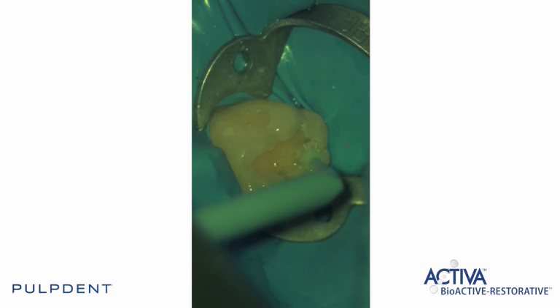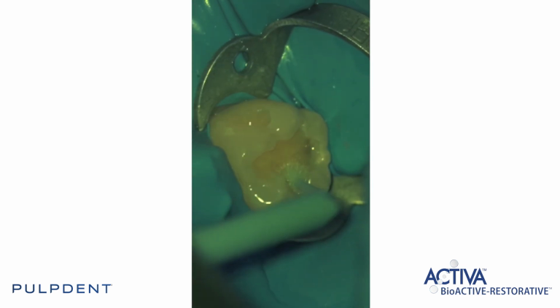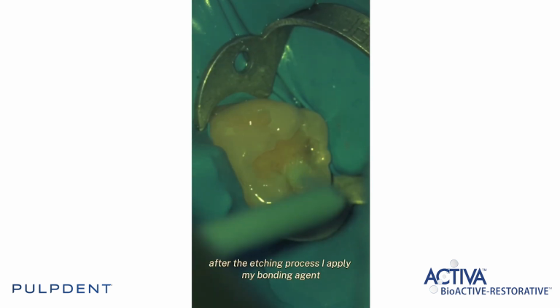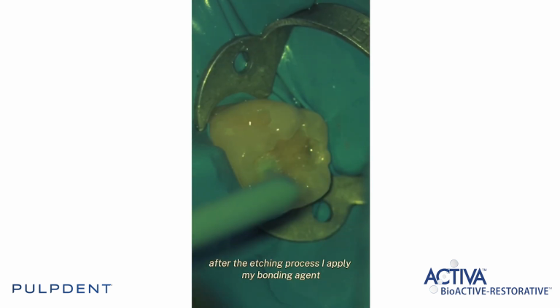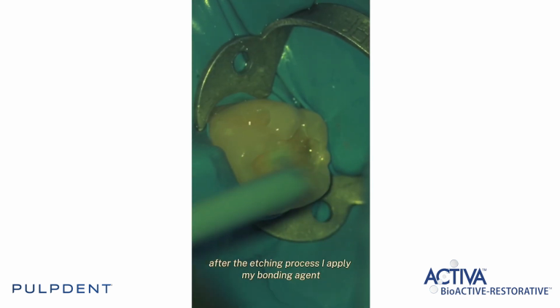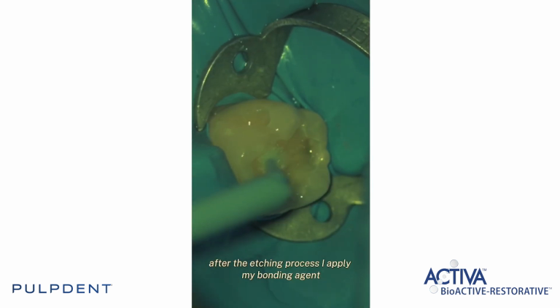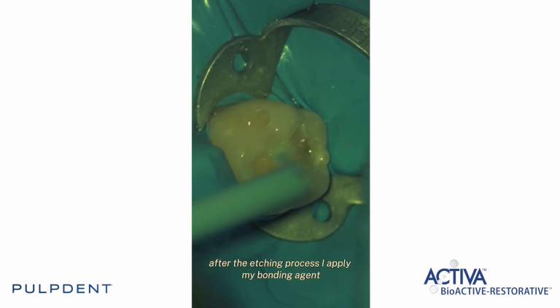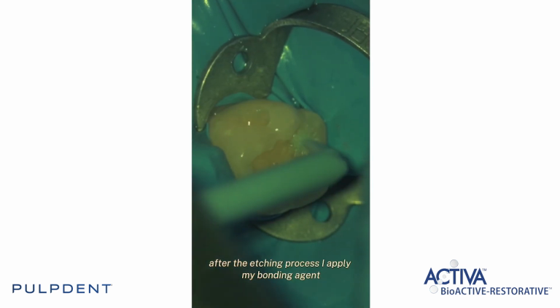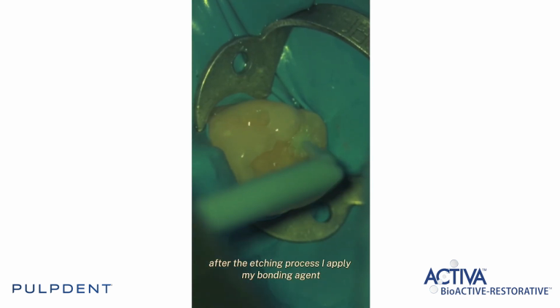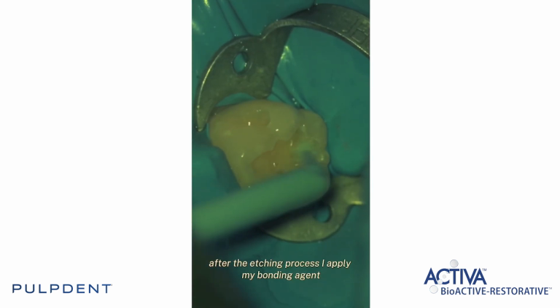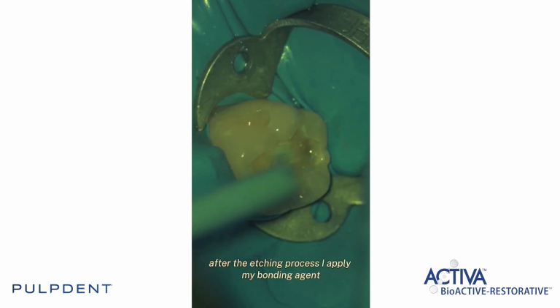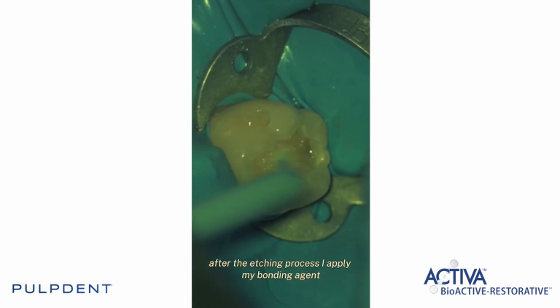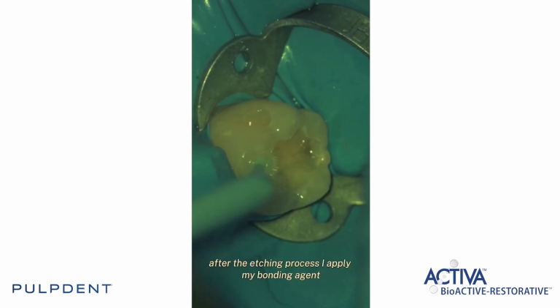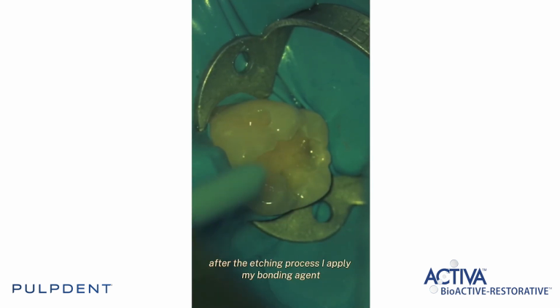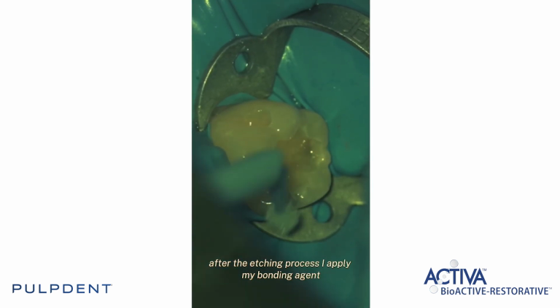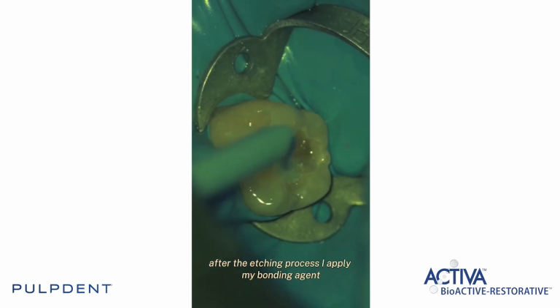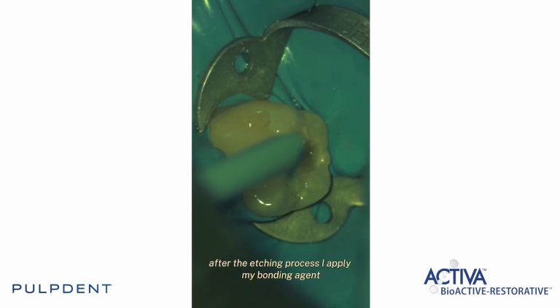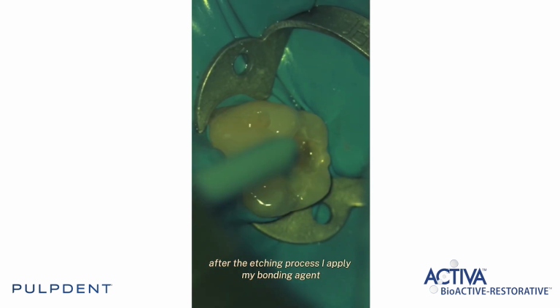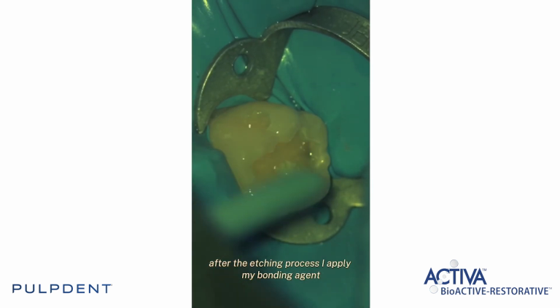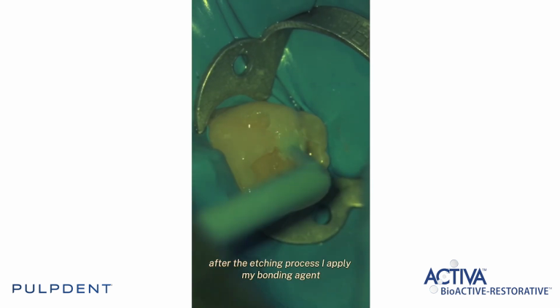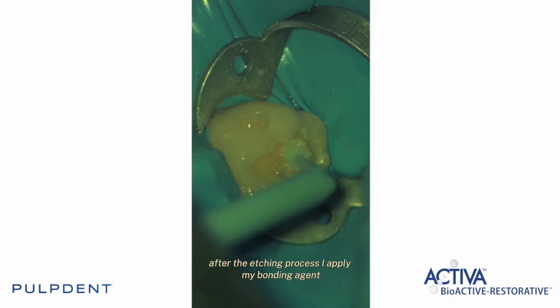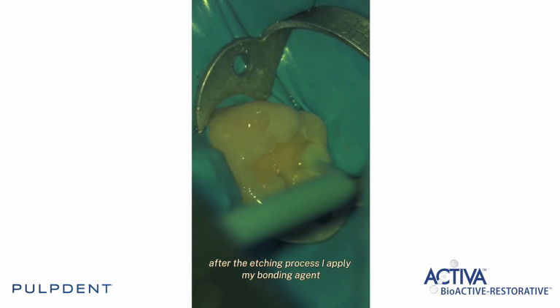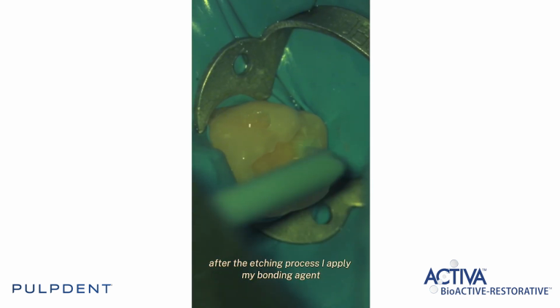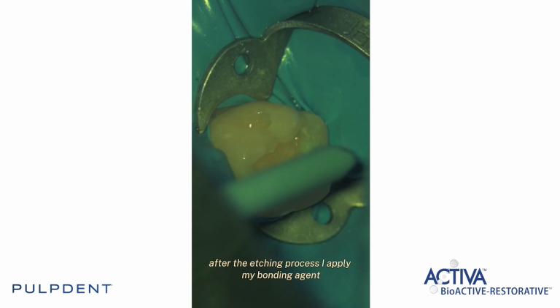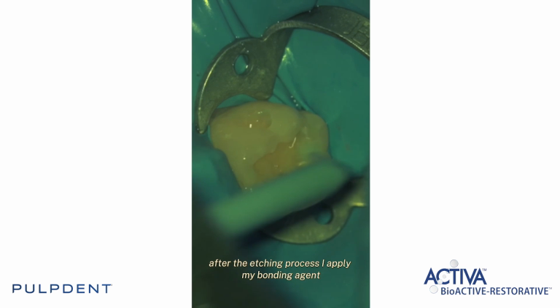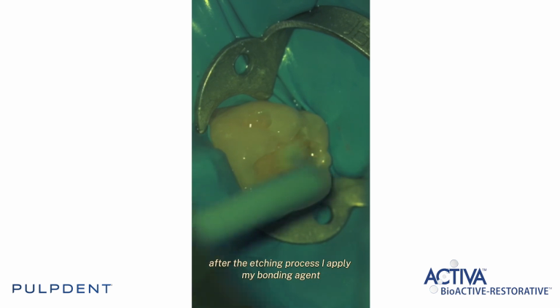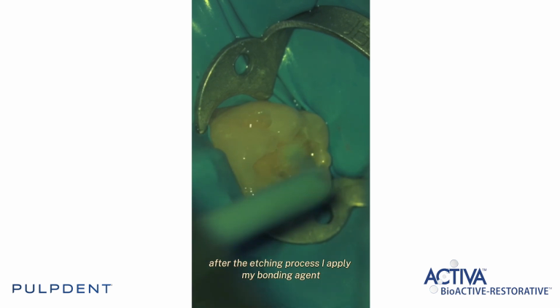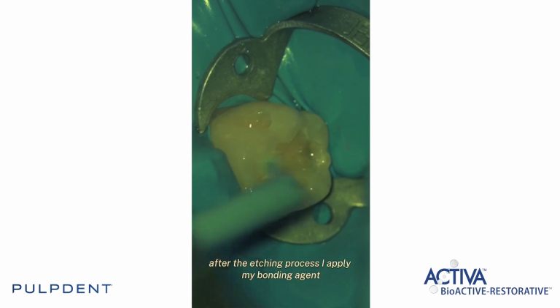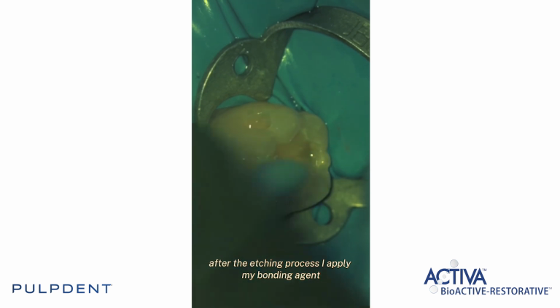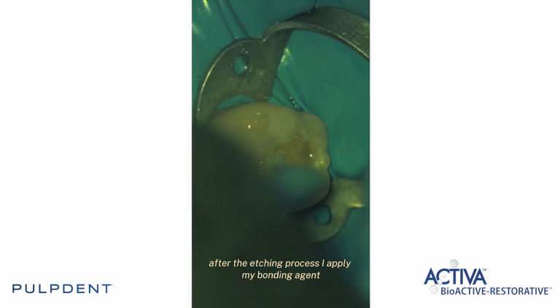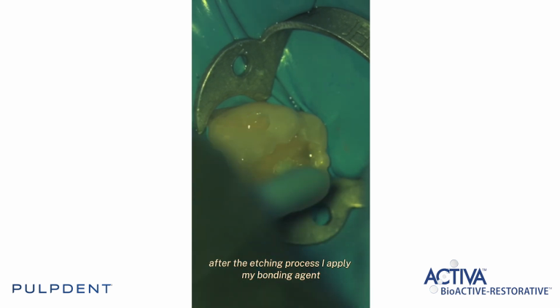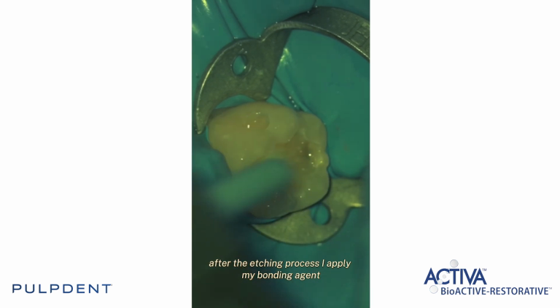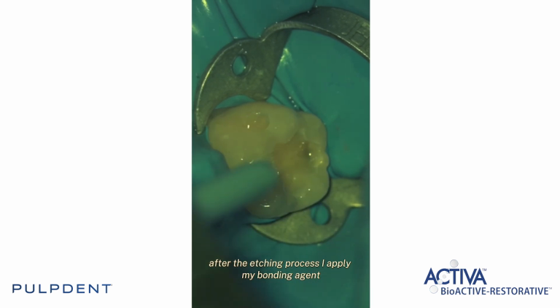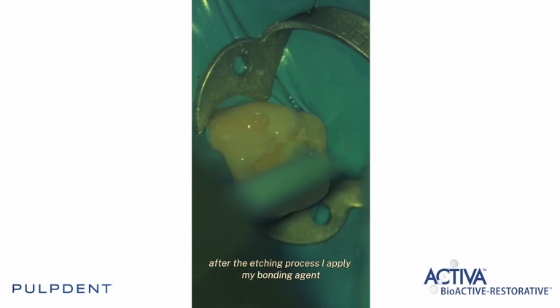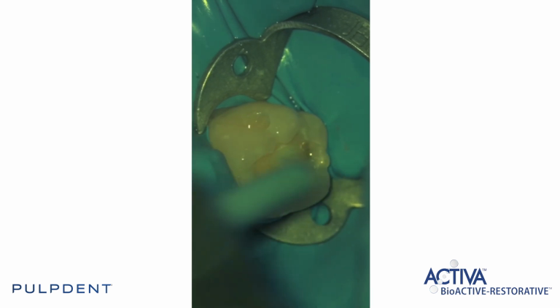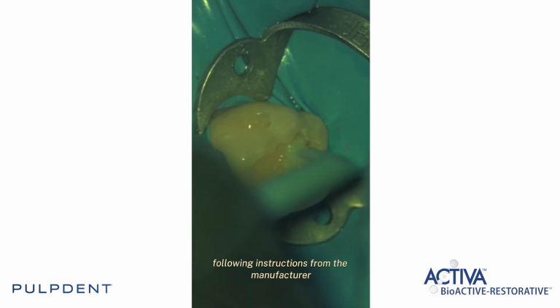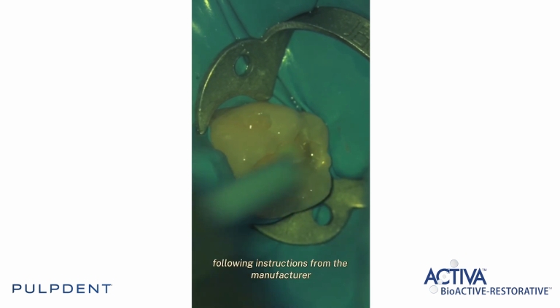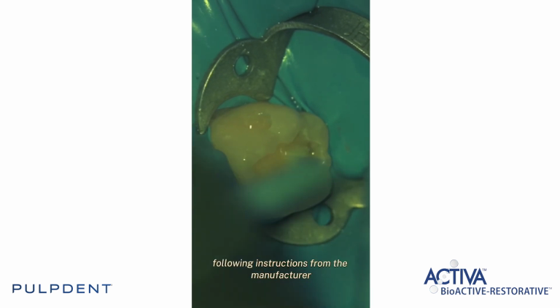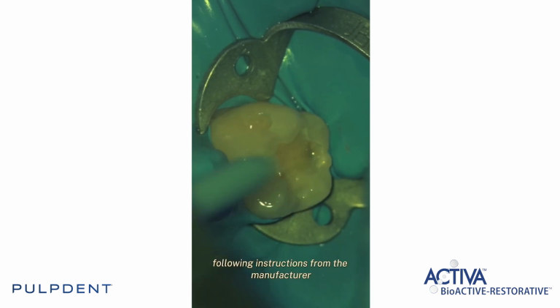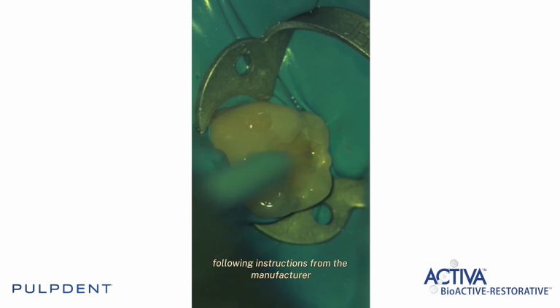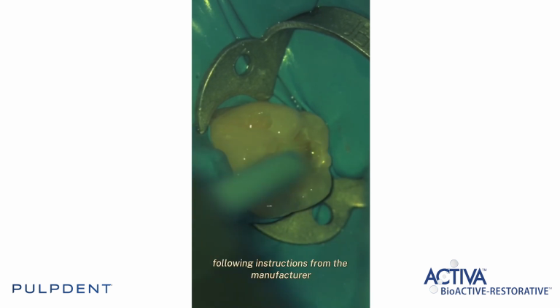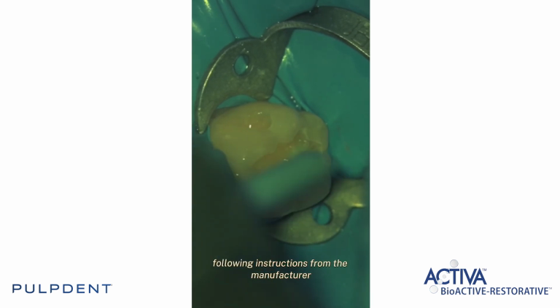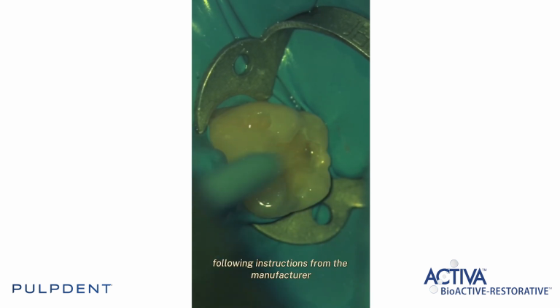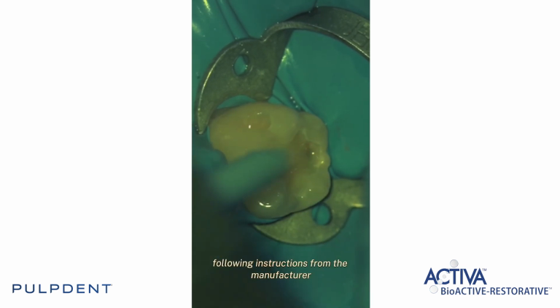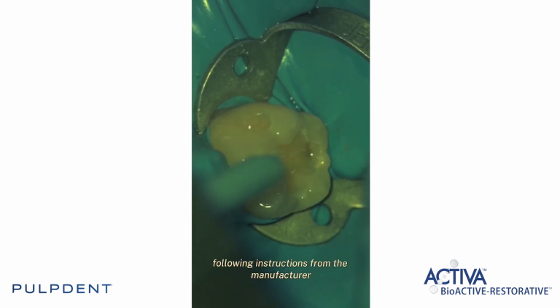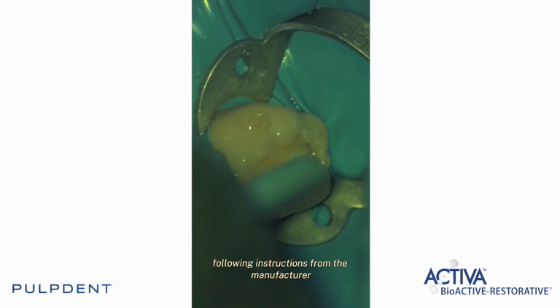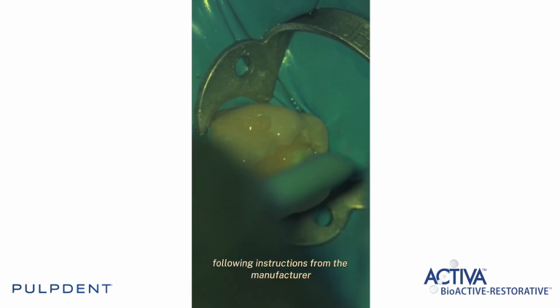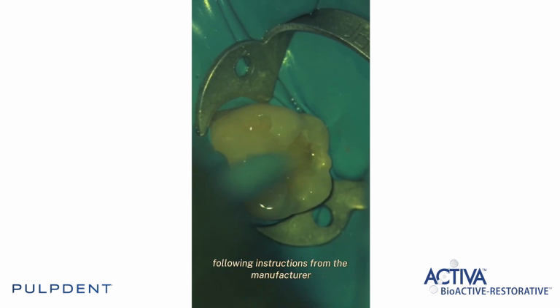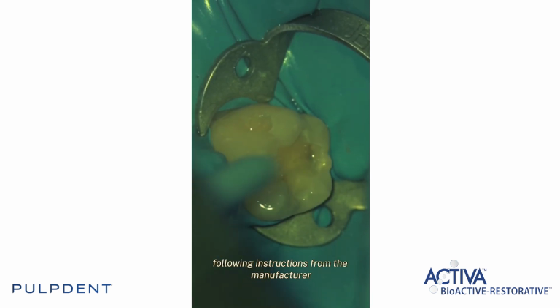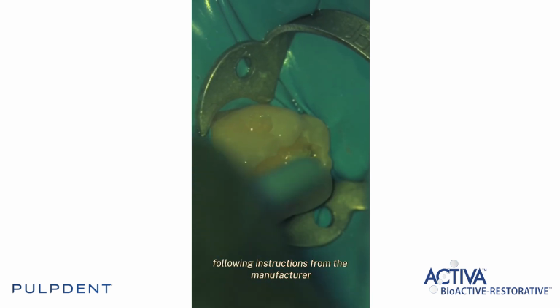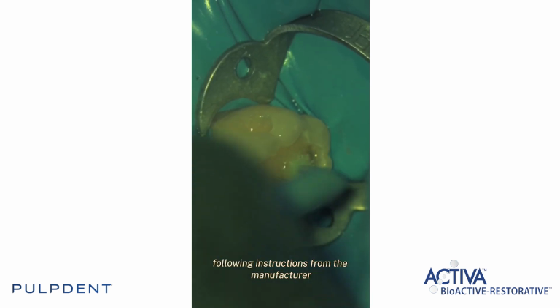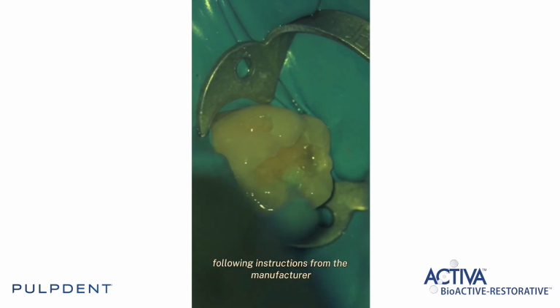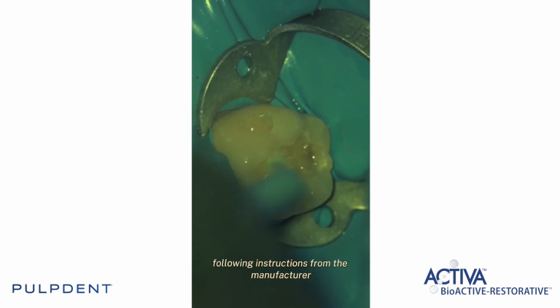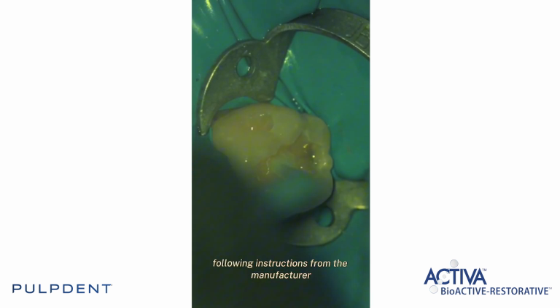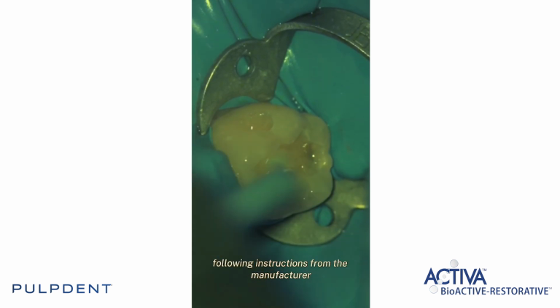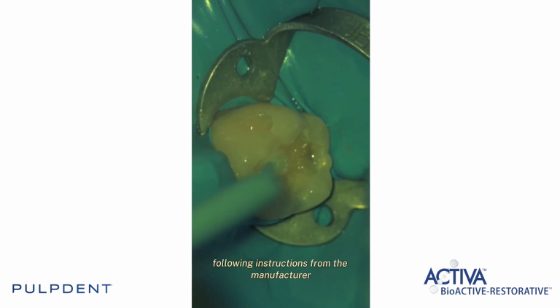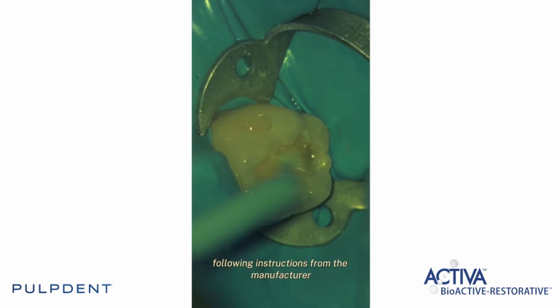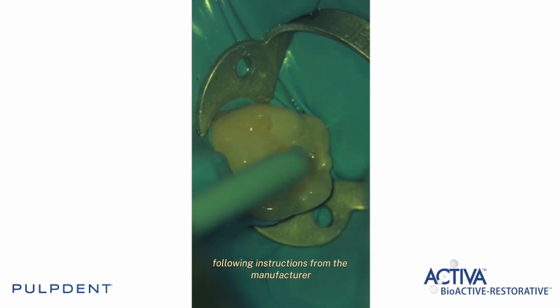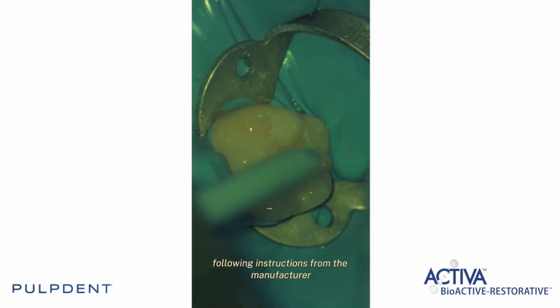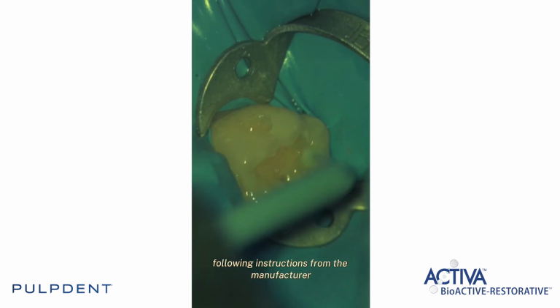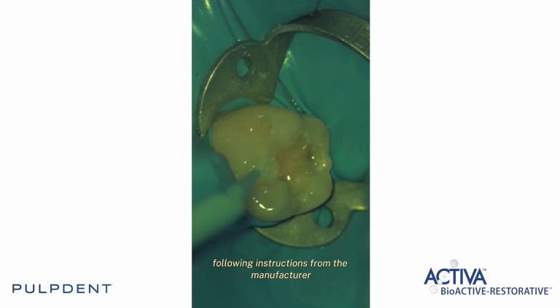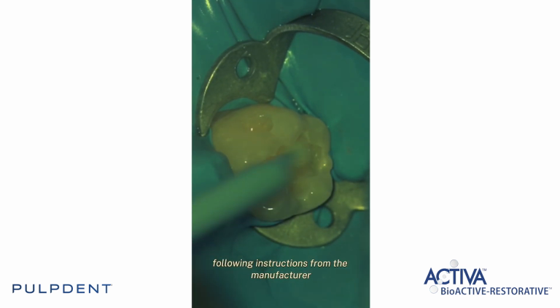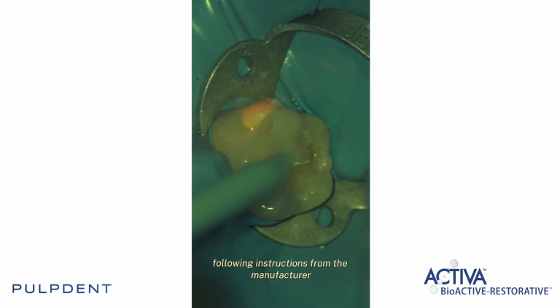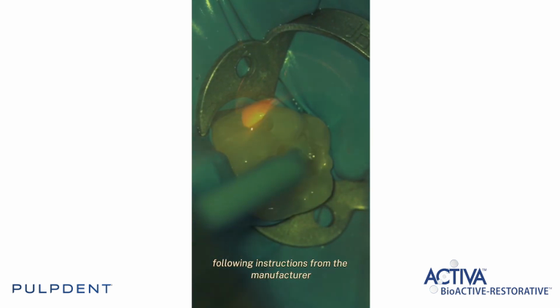After the etching process I apply my bonding agent following the instructions from the manufacturer.